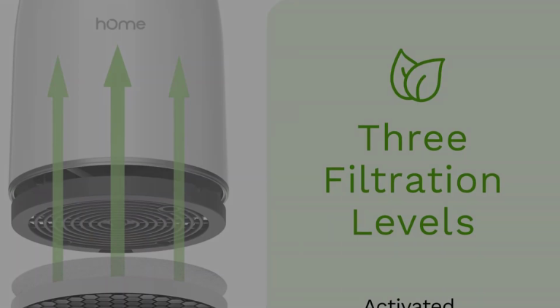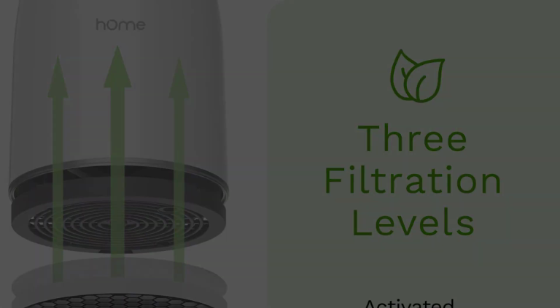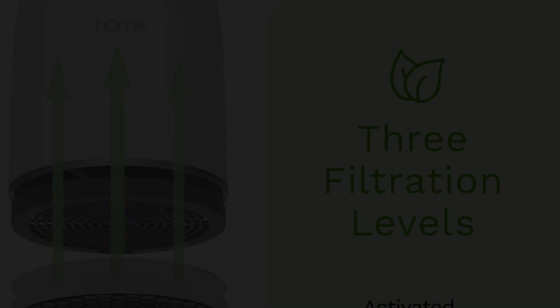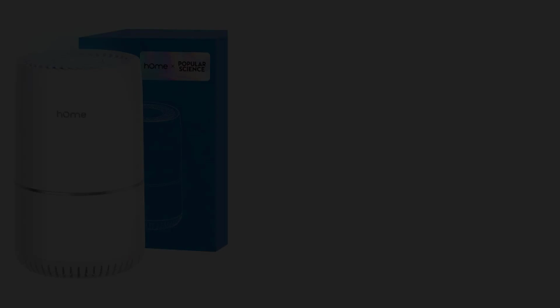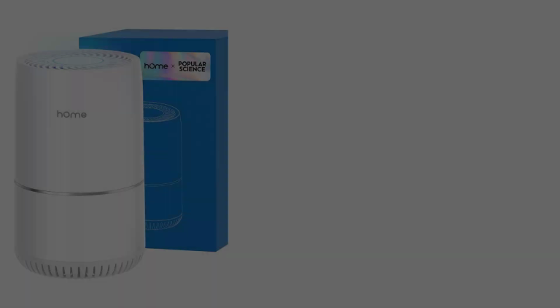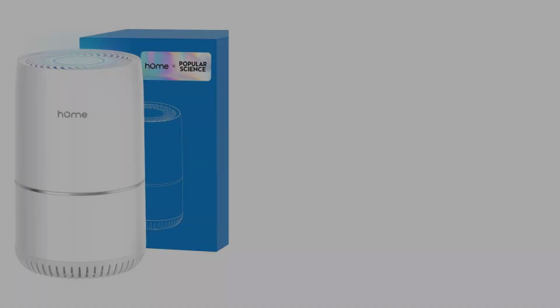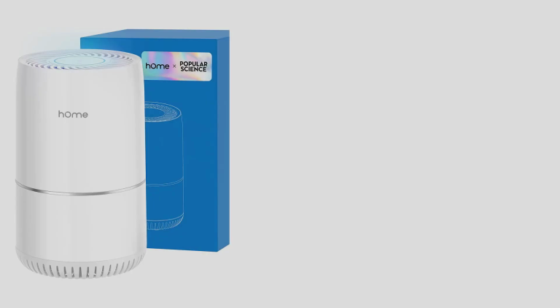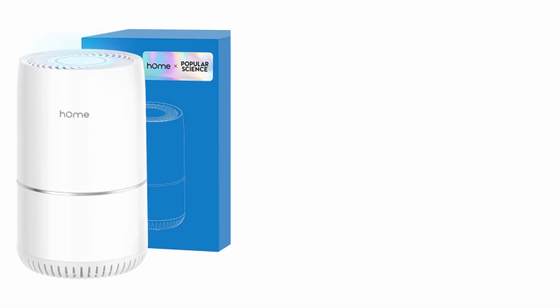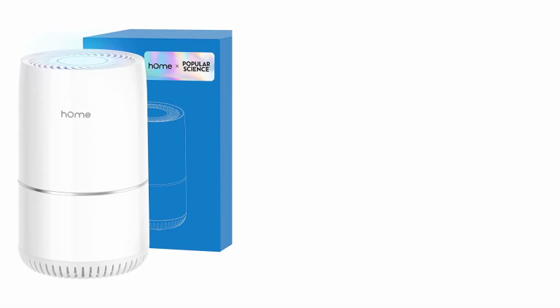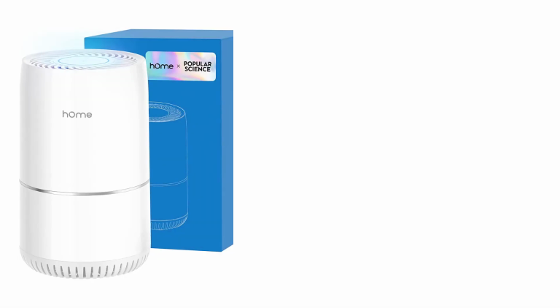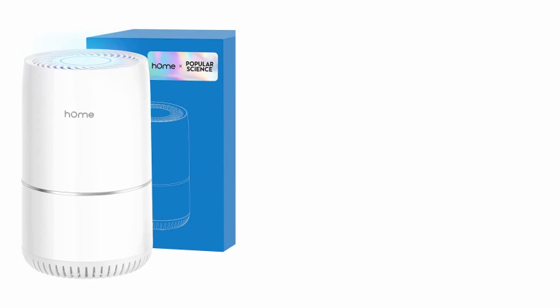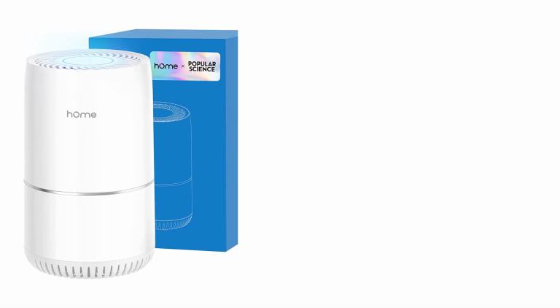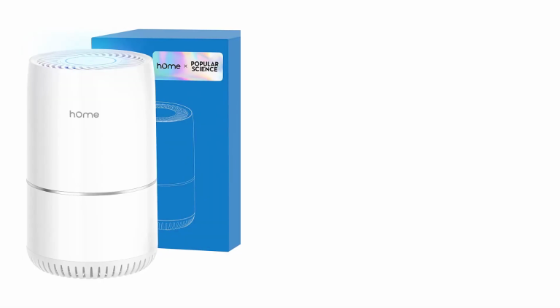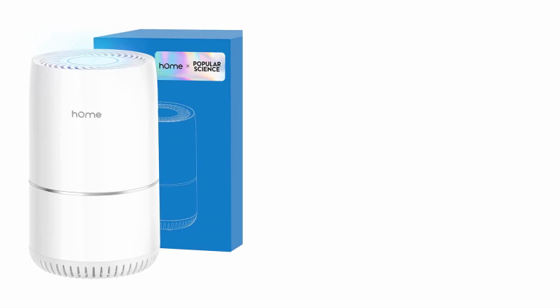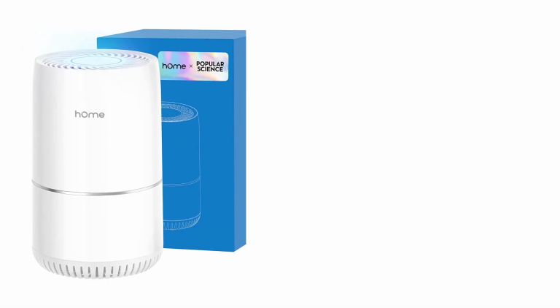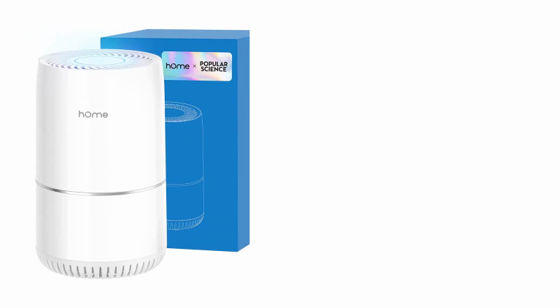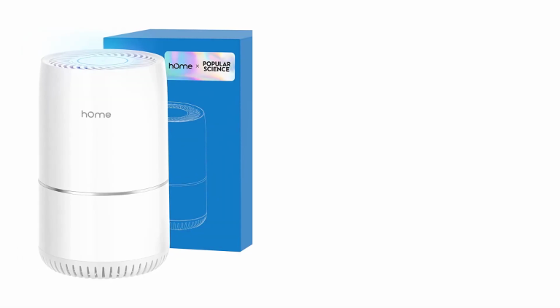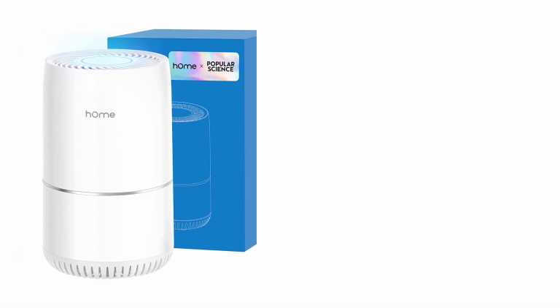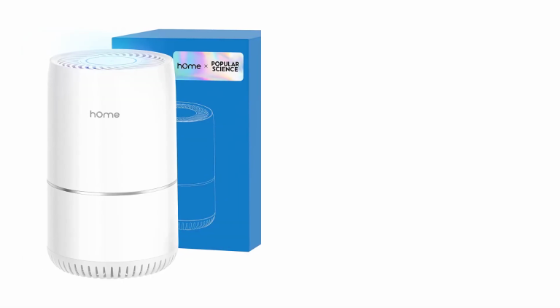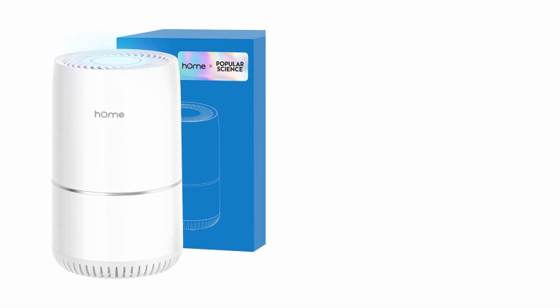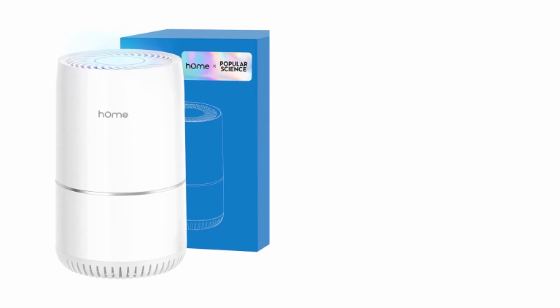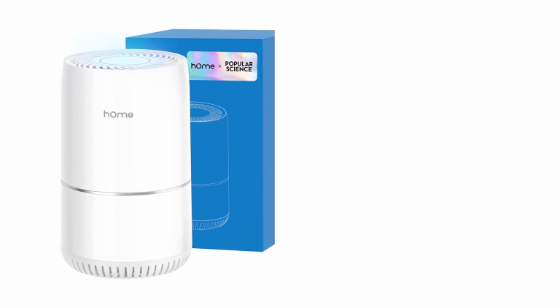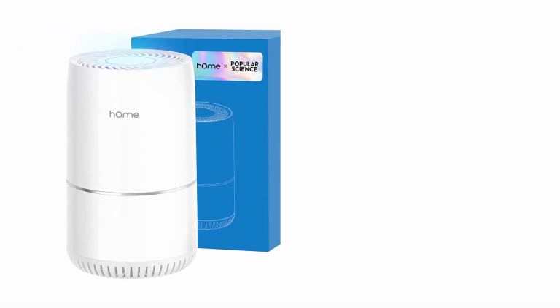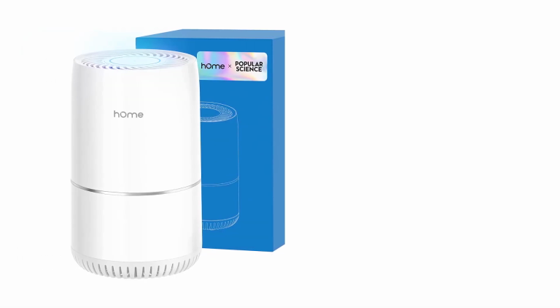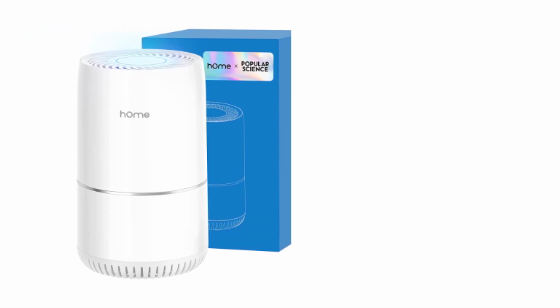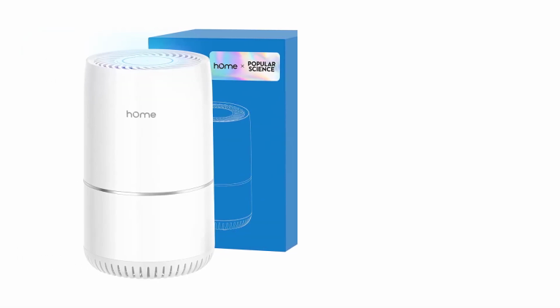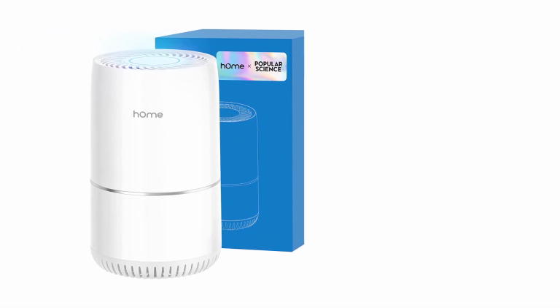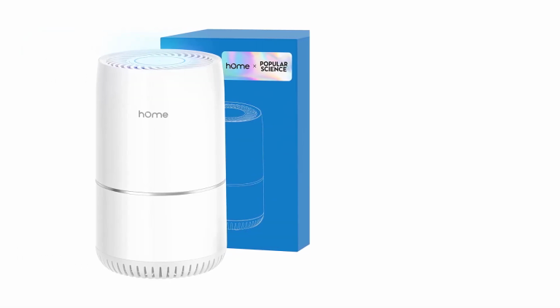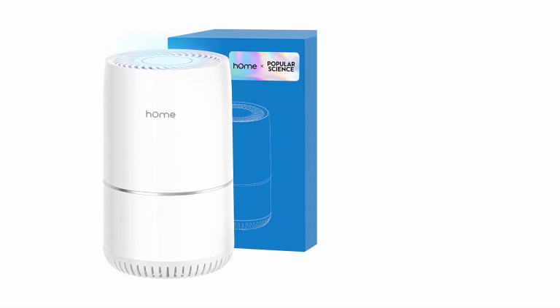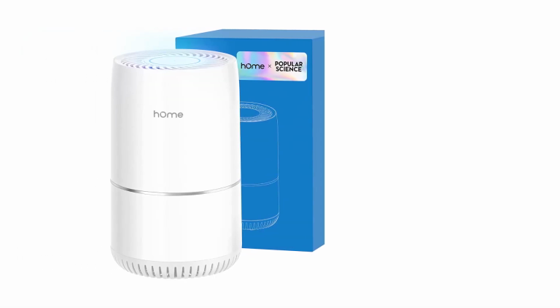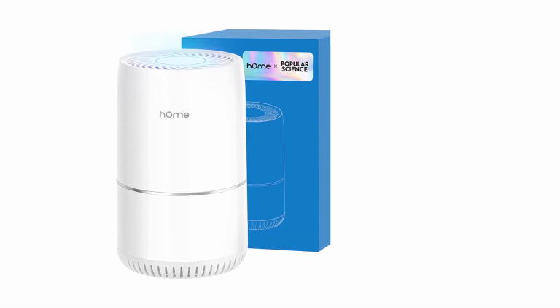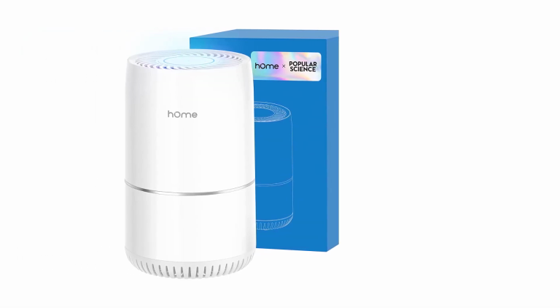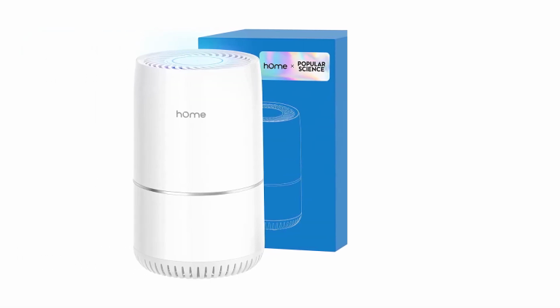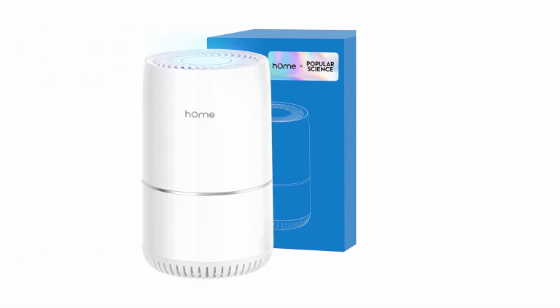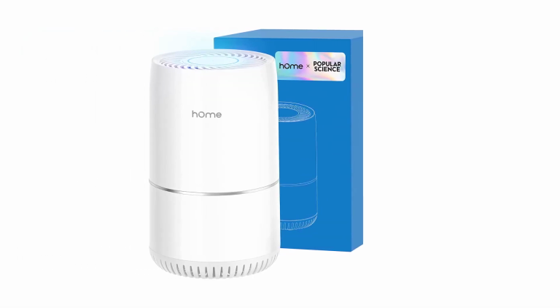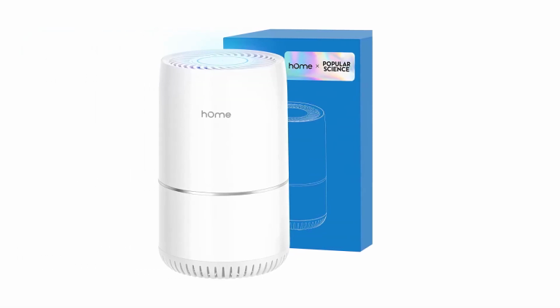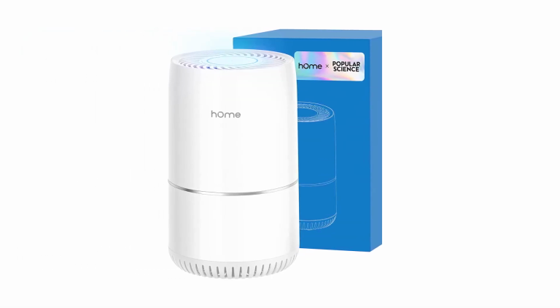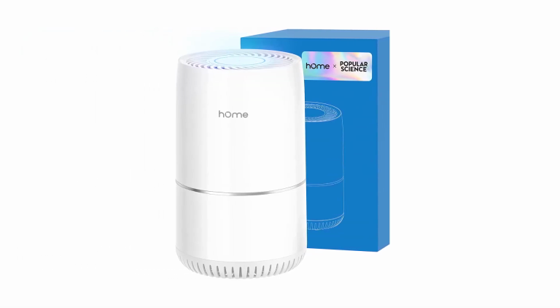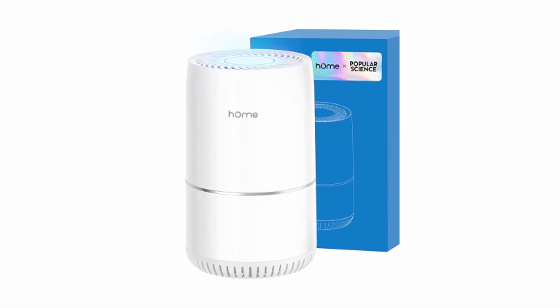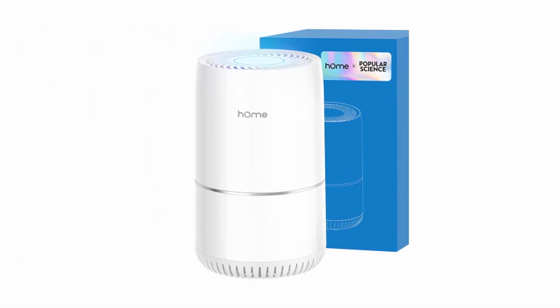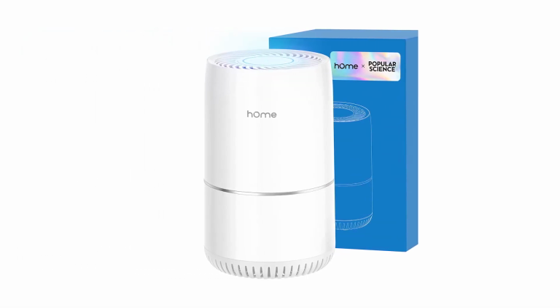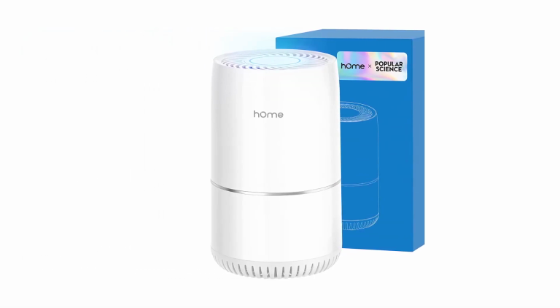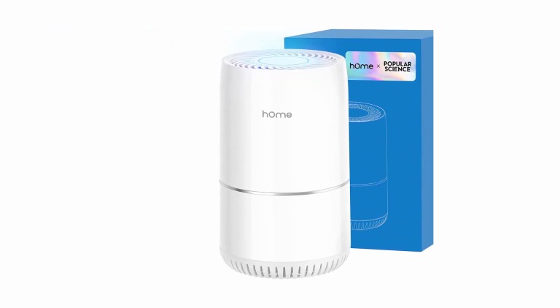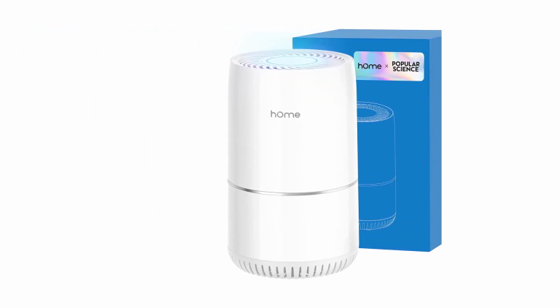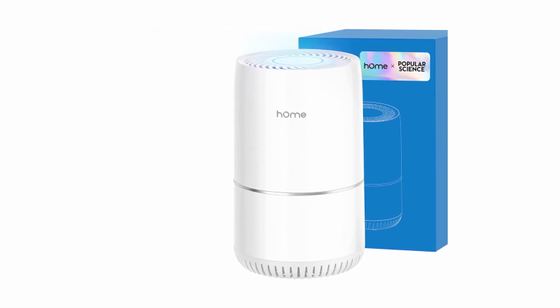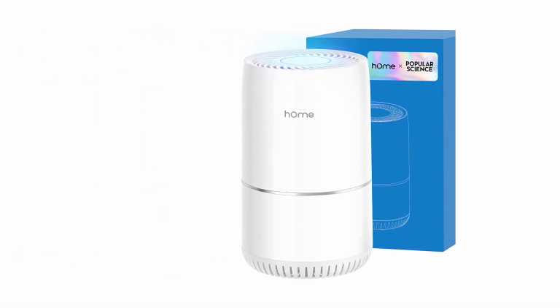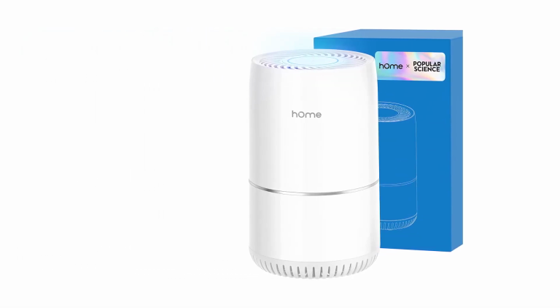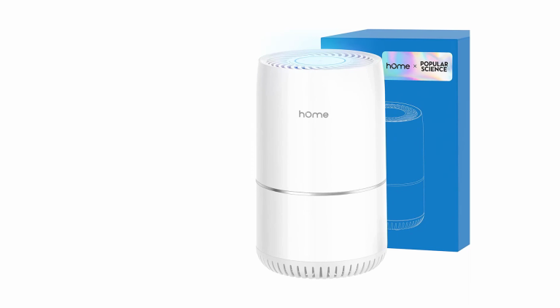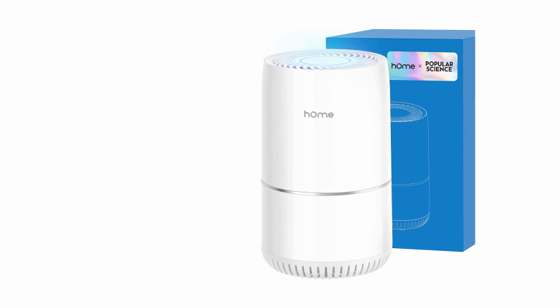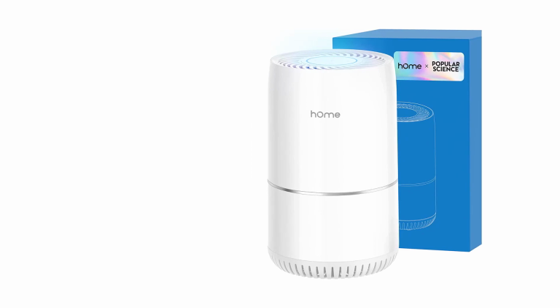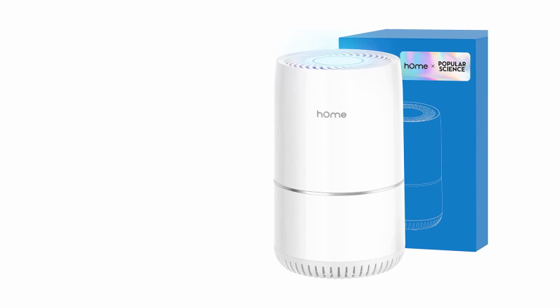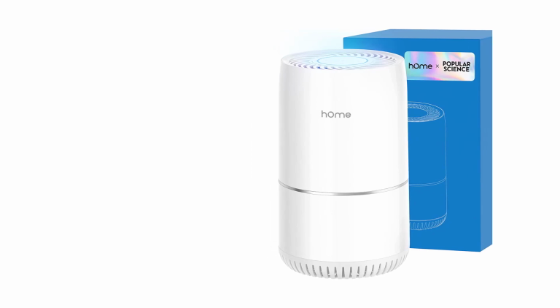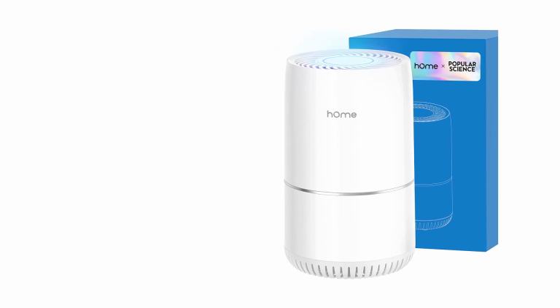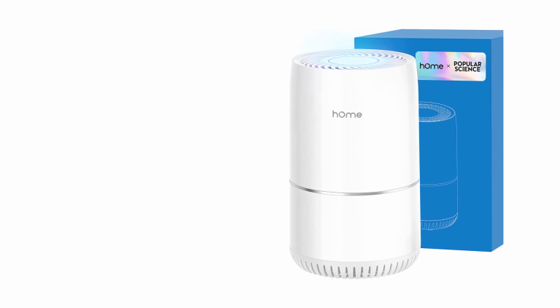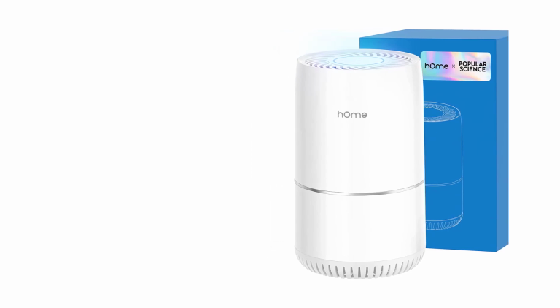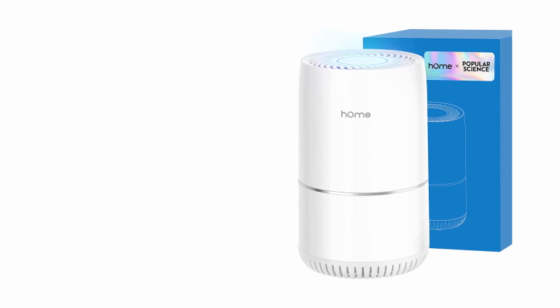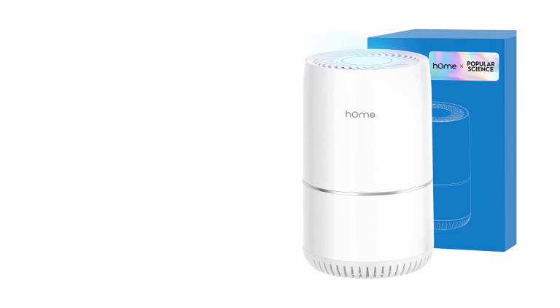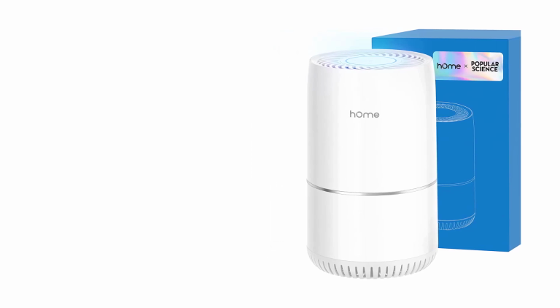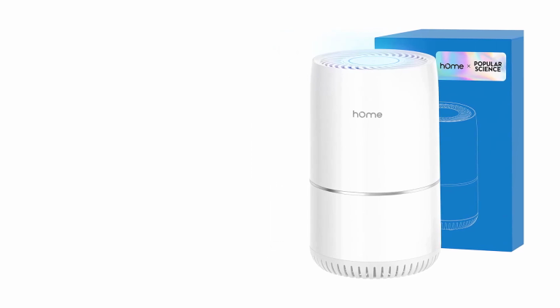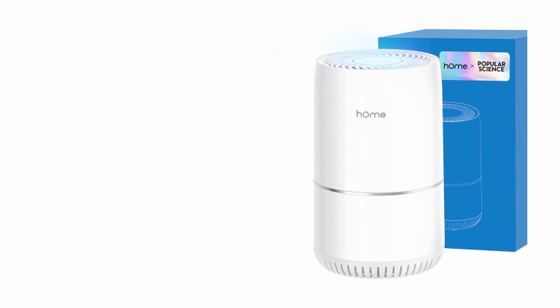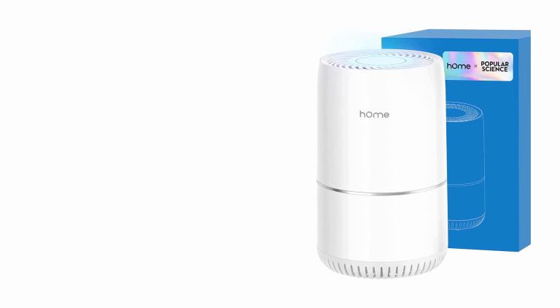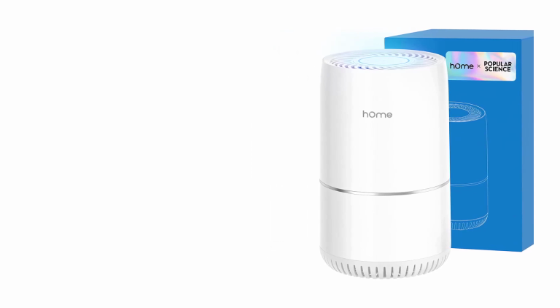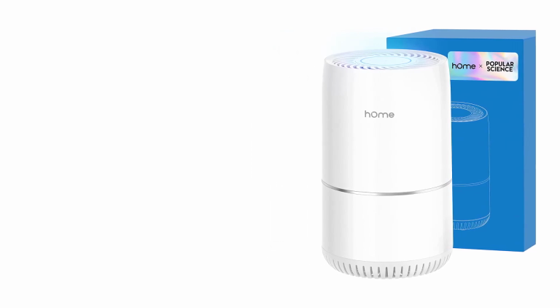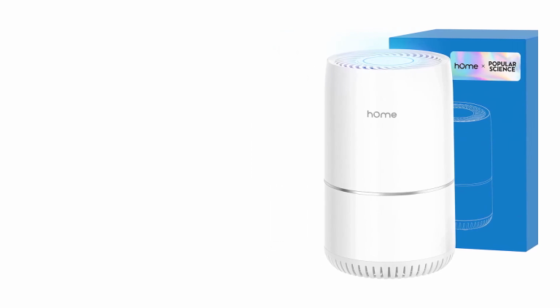With three fan speeds, a child lock, two night lights, and a touch-to-control feature, this air purifier is a fantastic deal for such a low price.